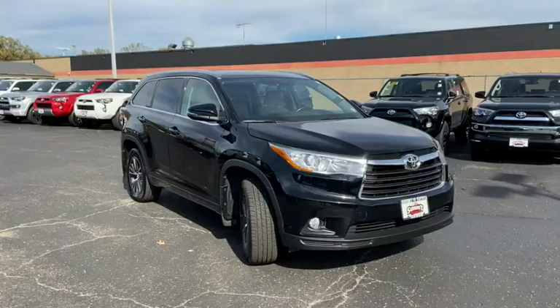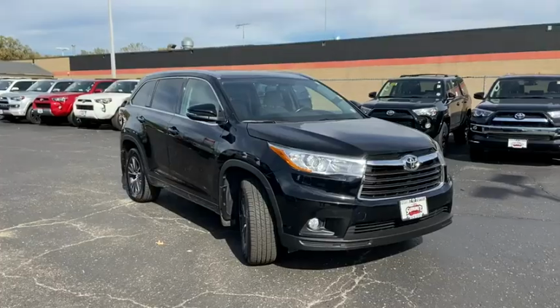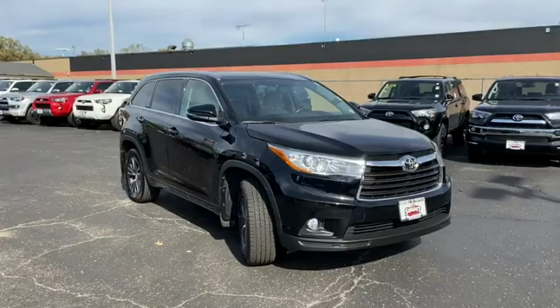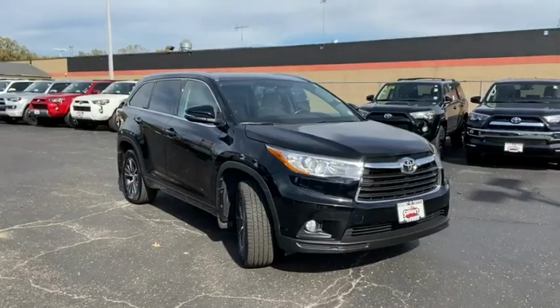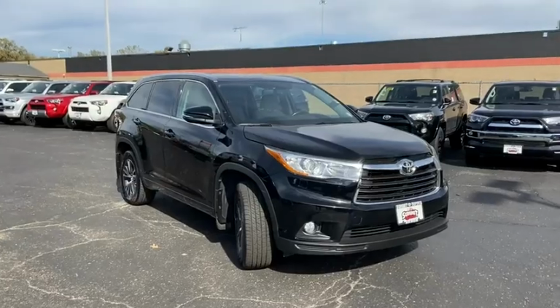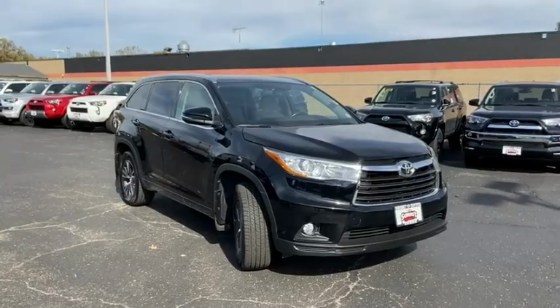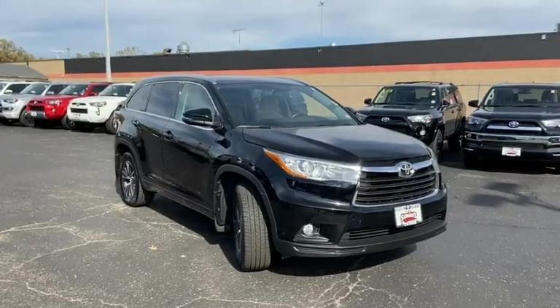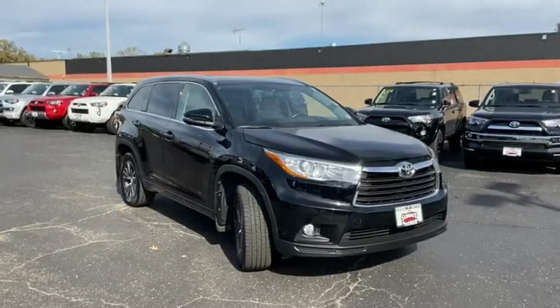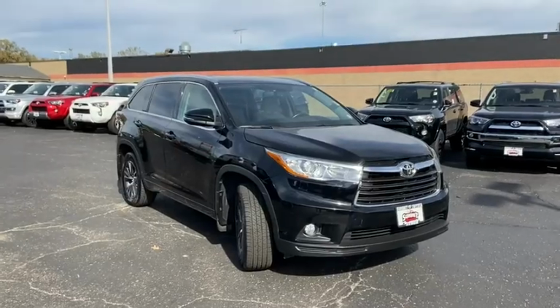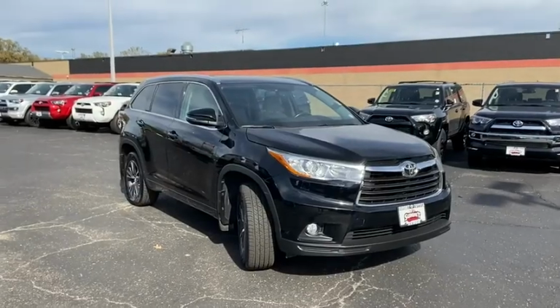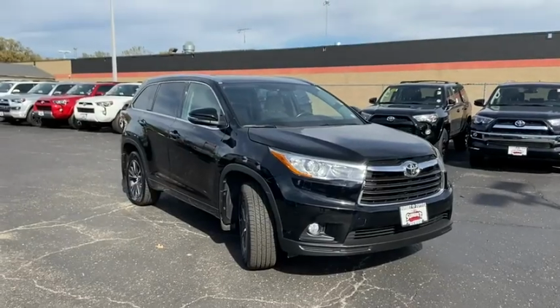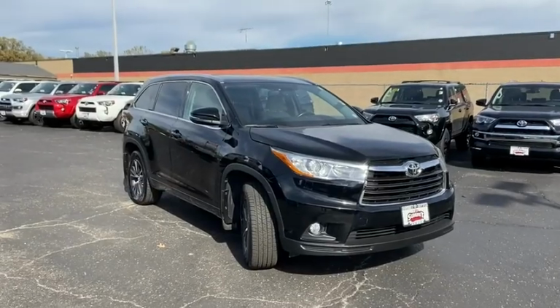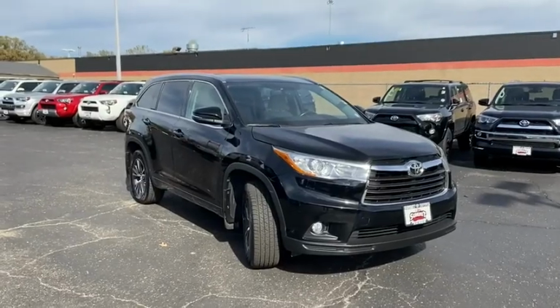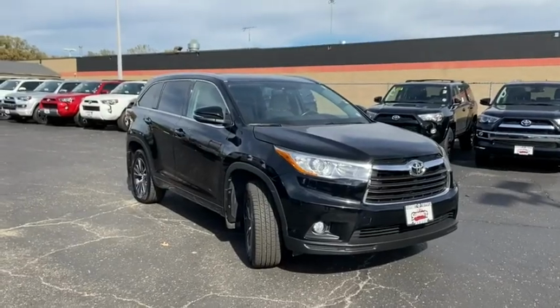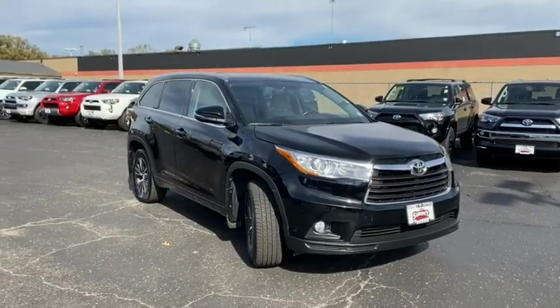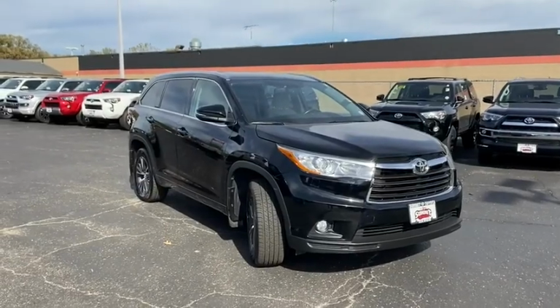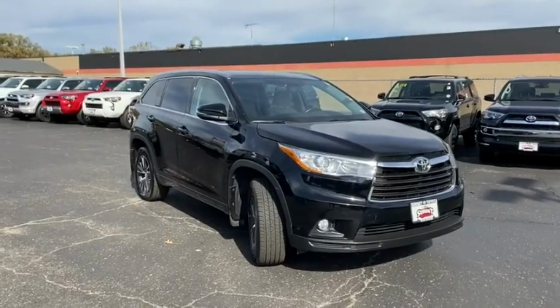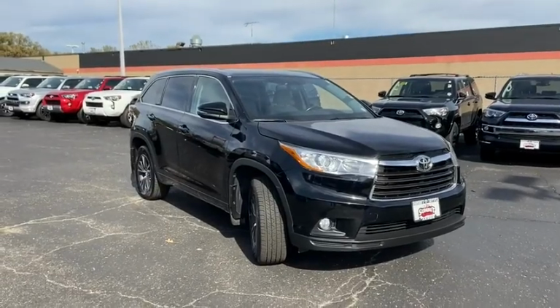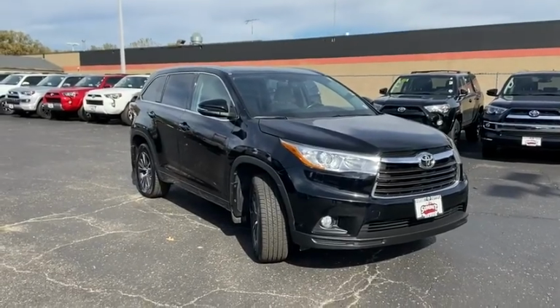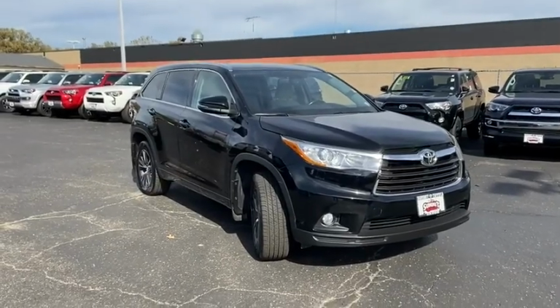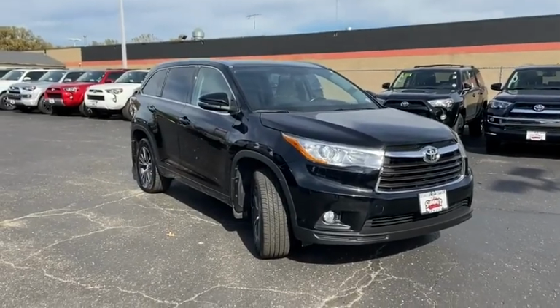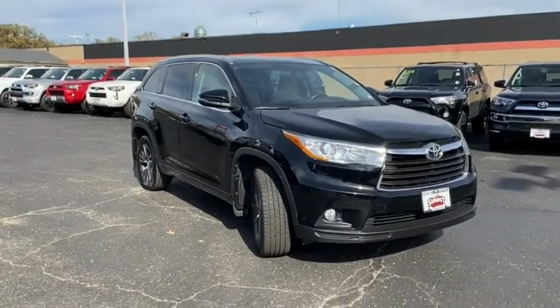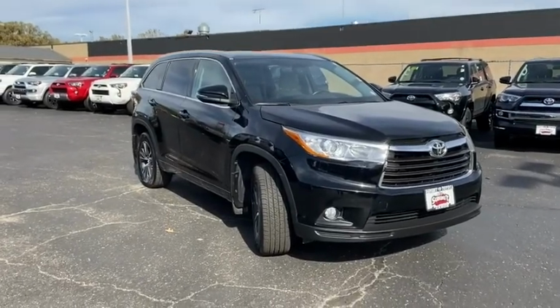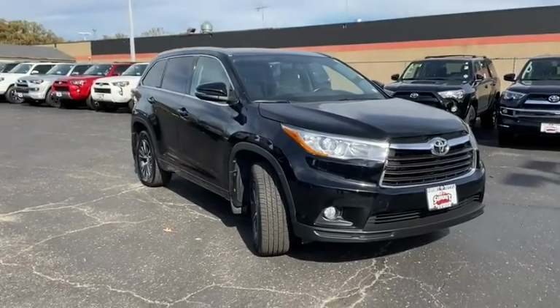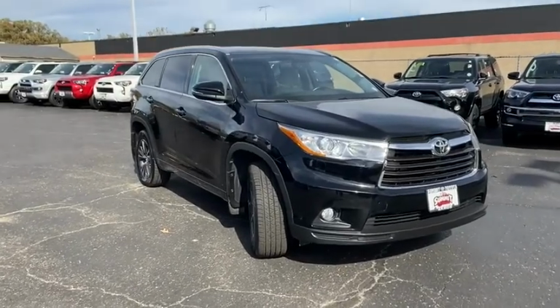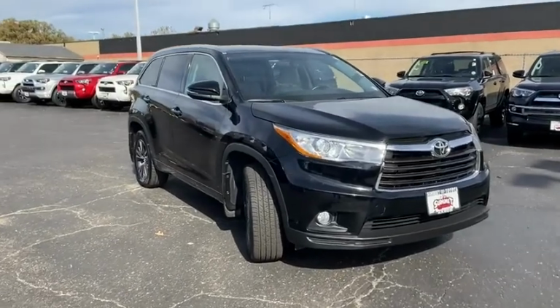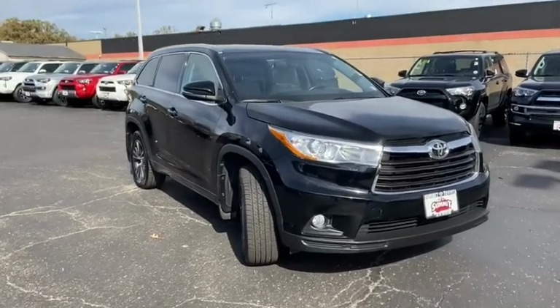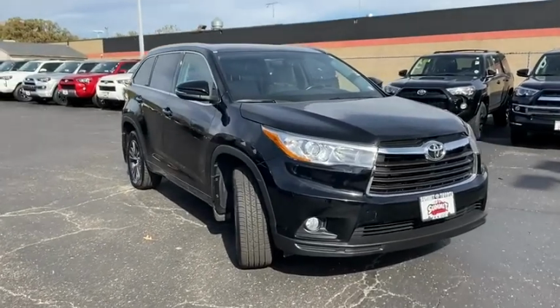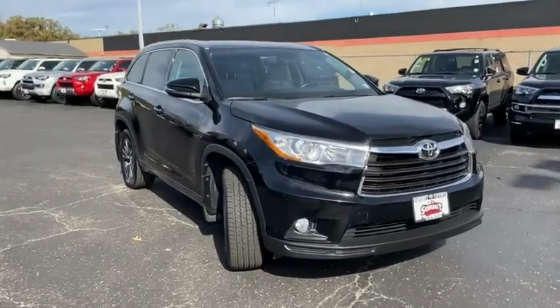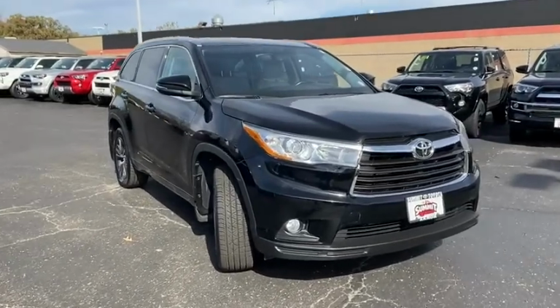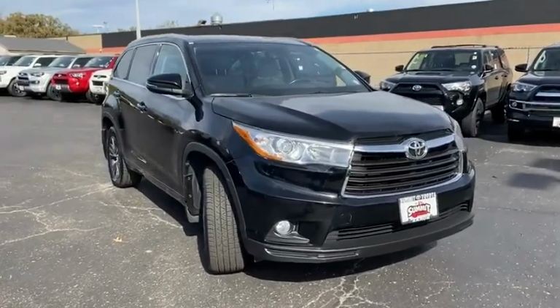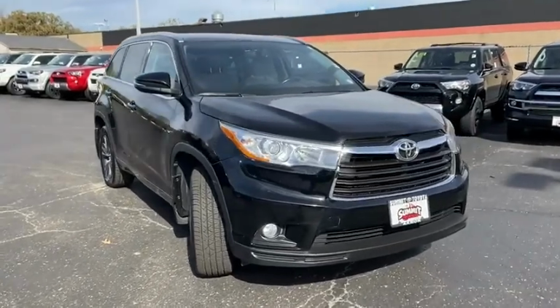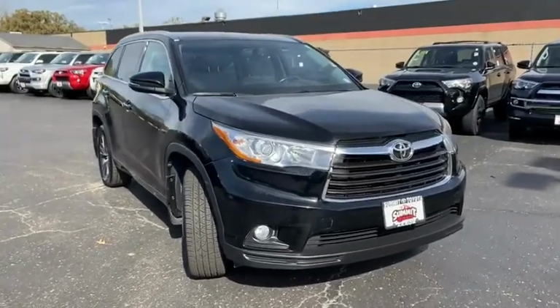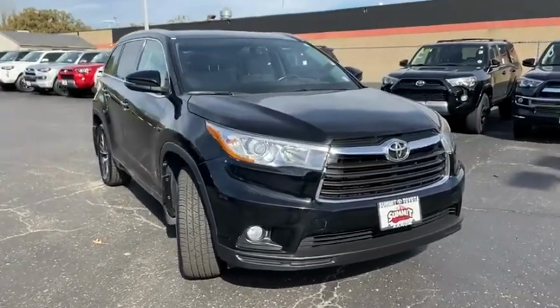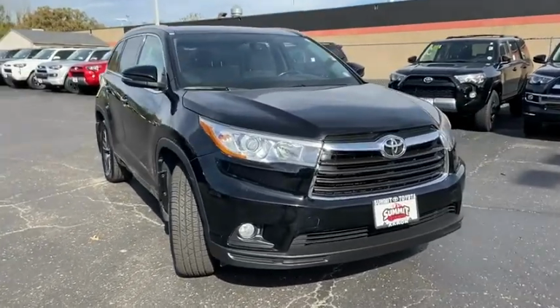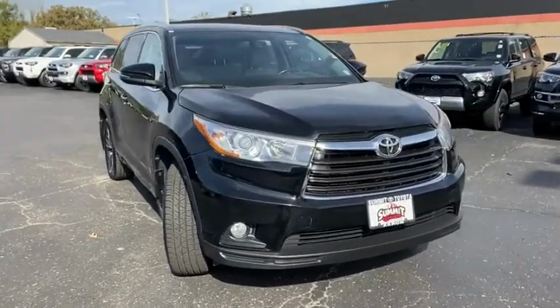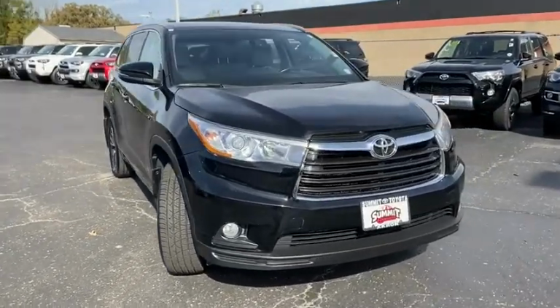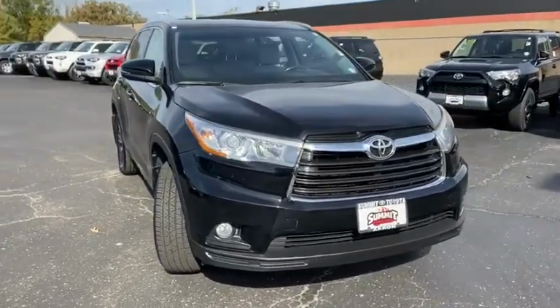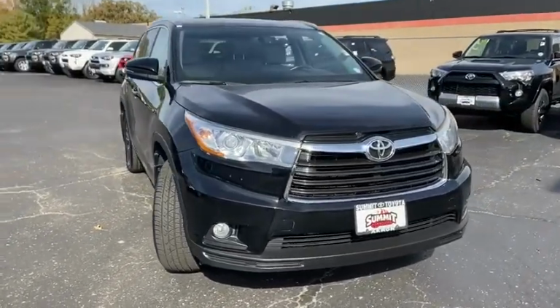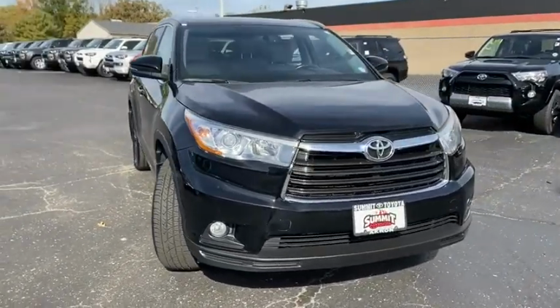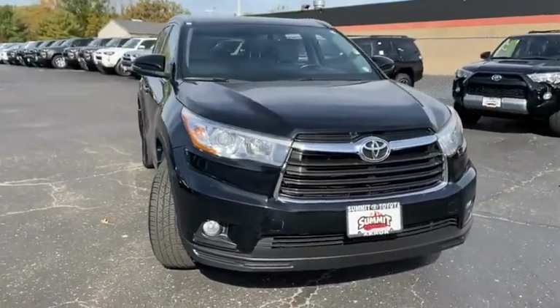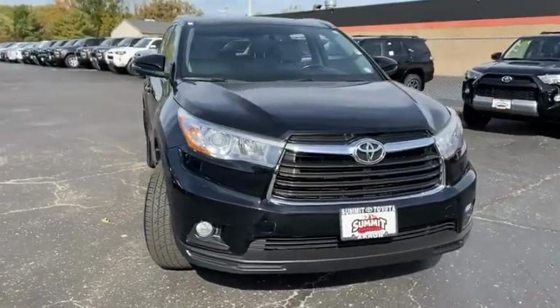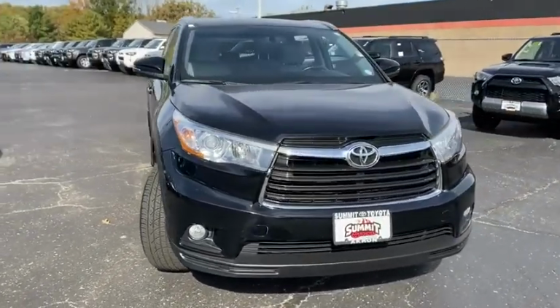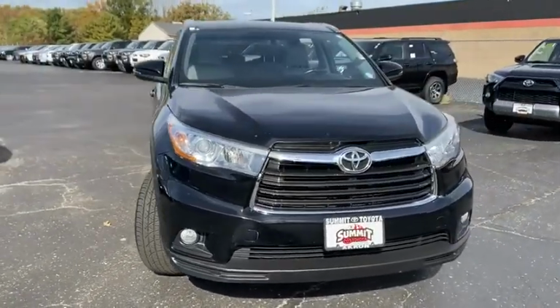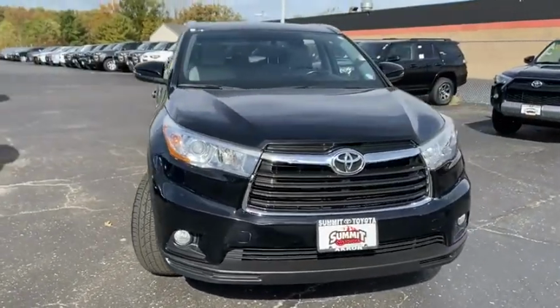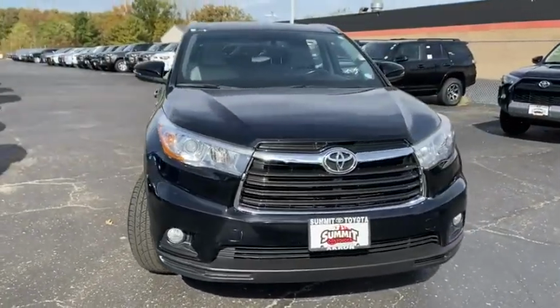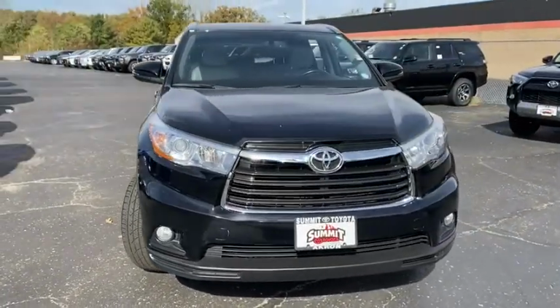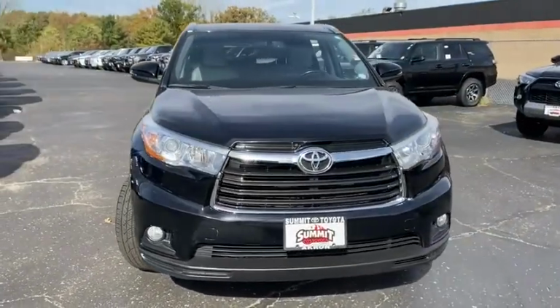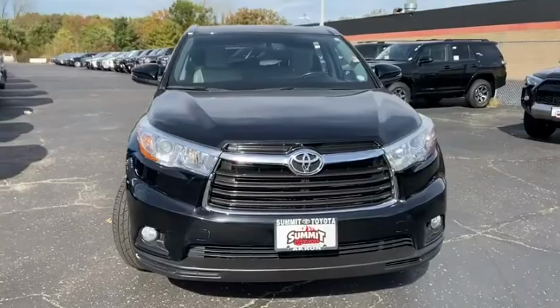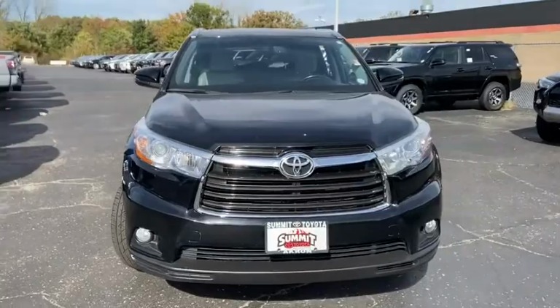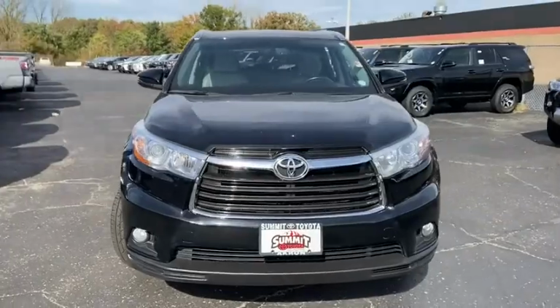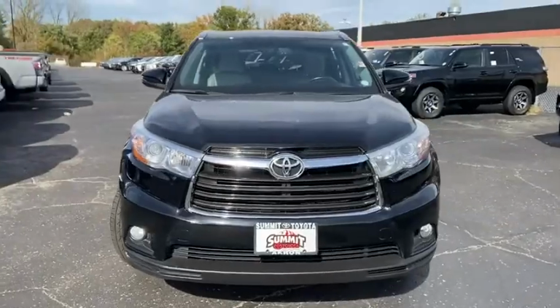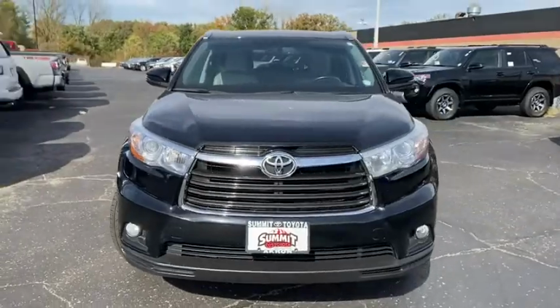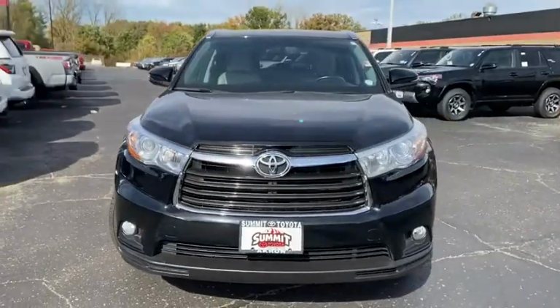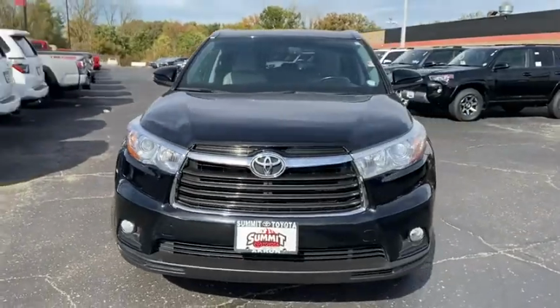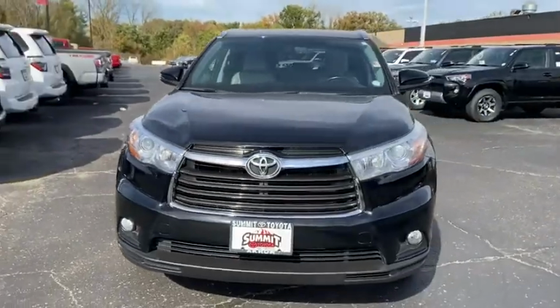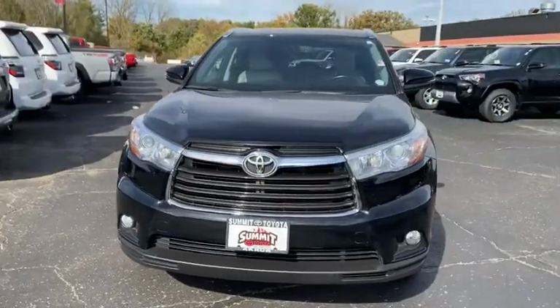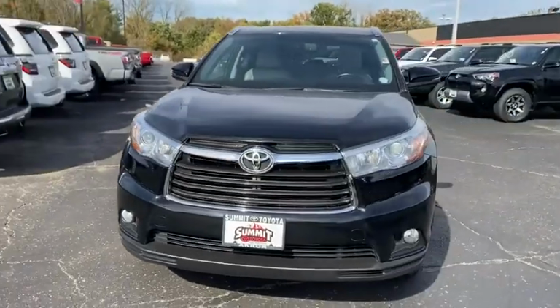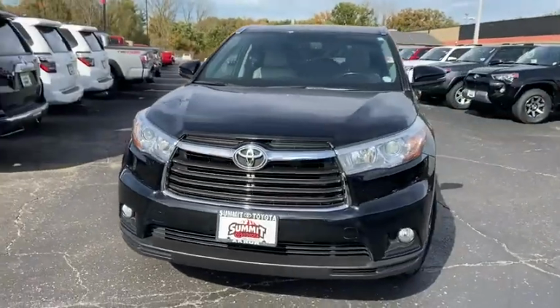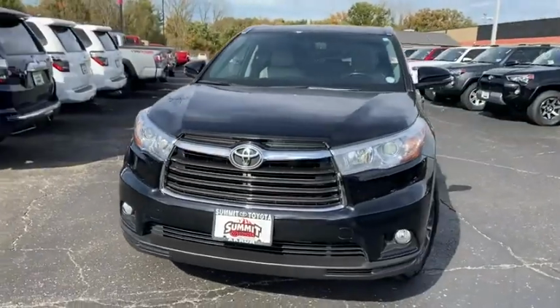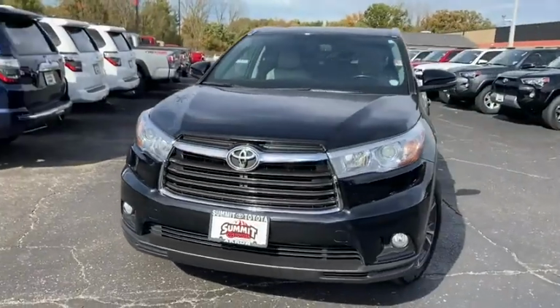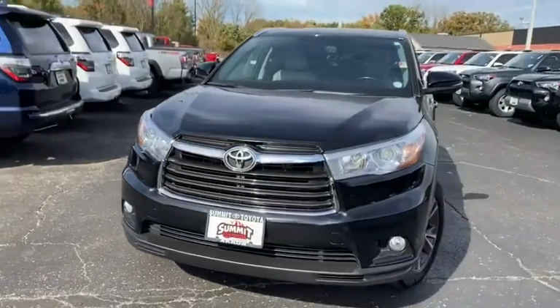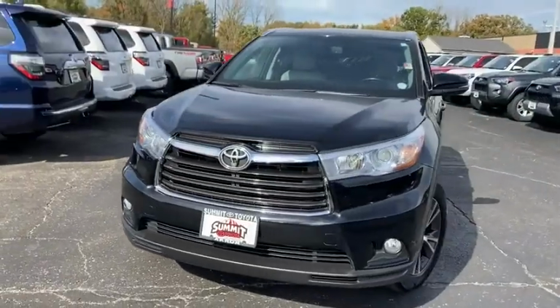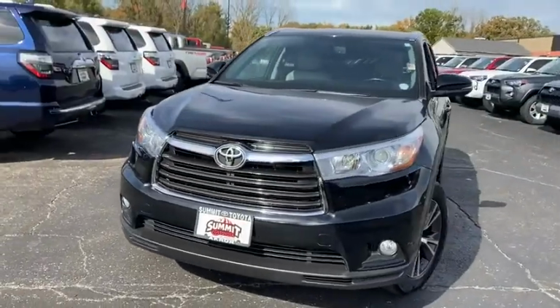Looking for the right vehicle? Check out the 2016 Toyota Highlander. The Highlander is the SUV that's thought of everything.